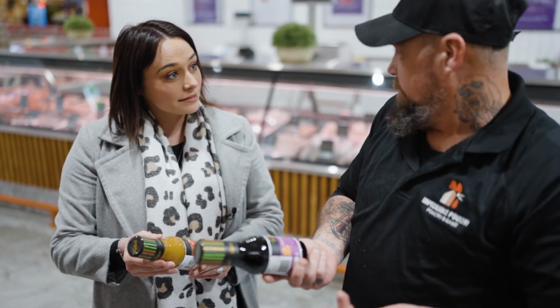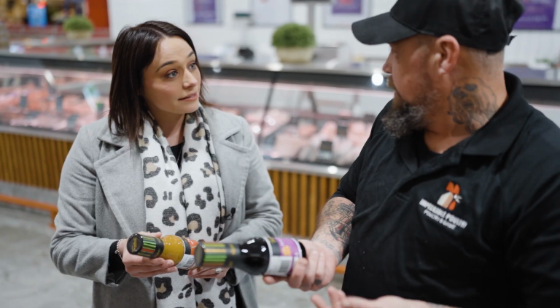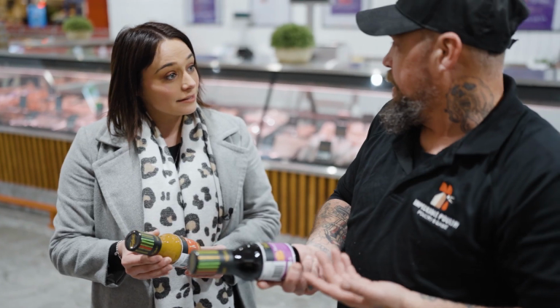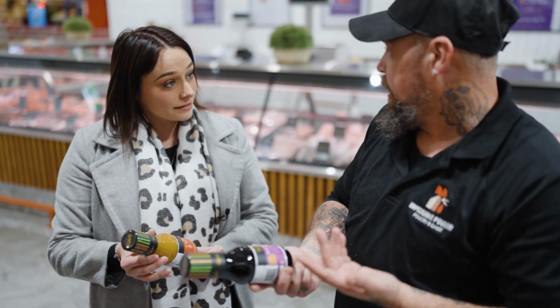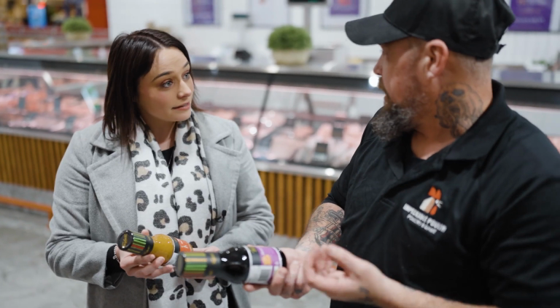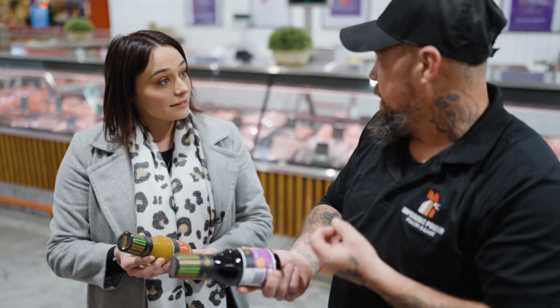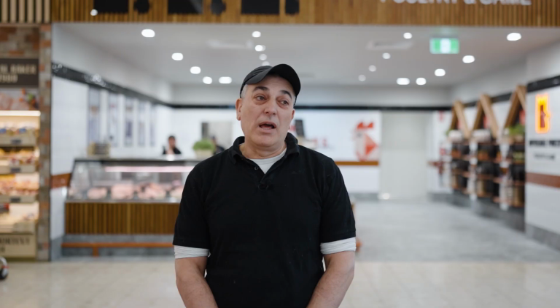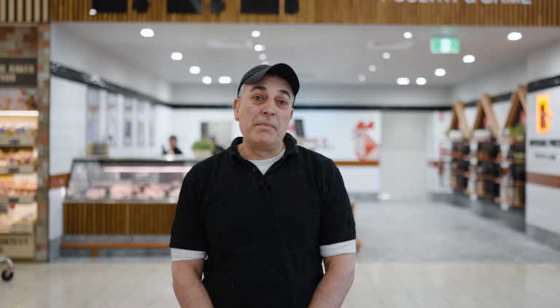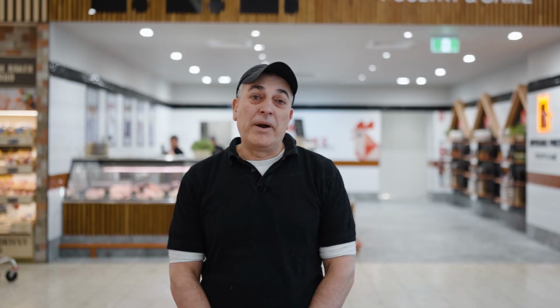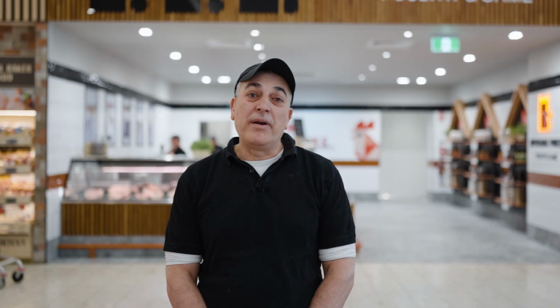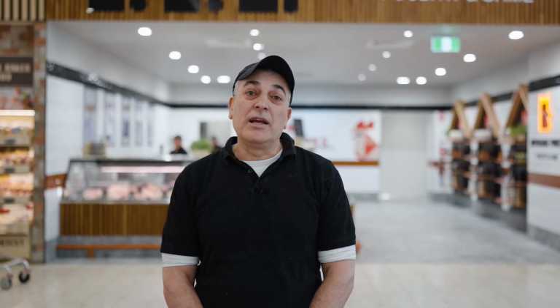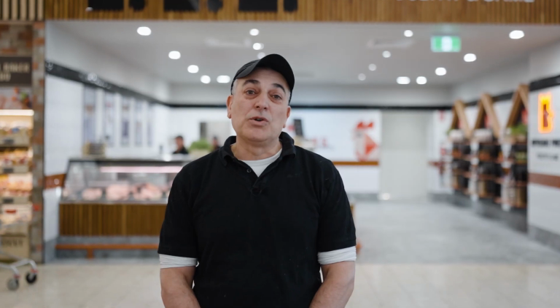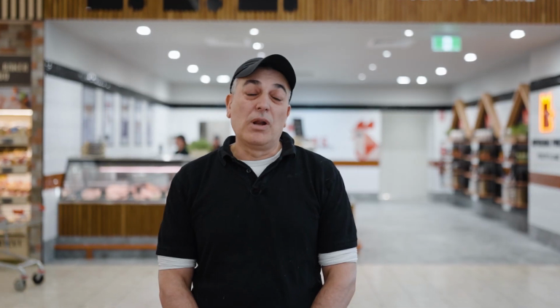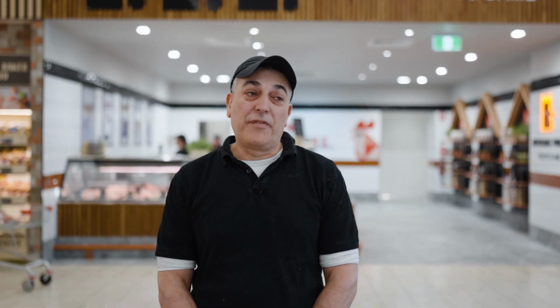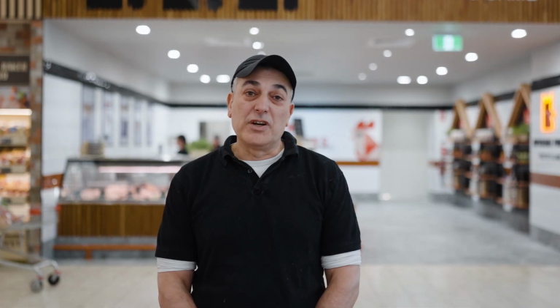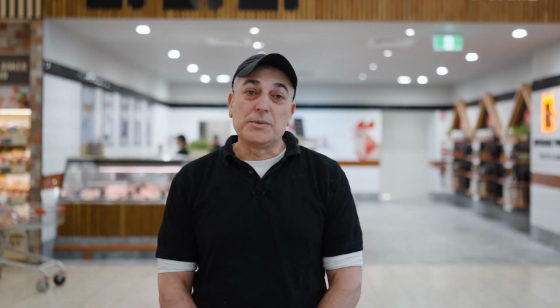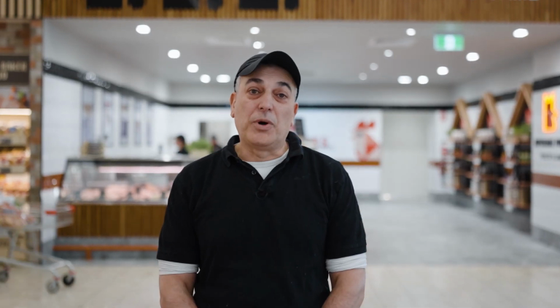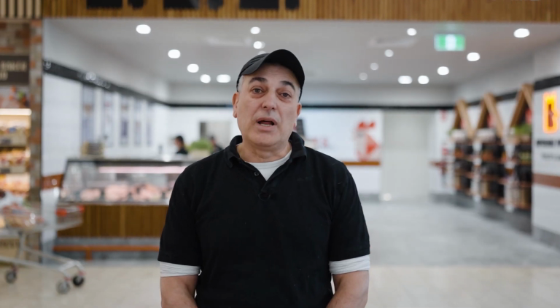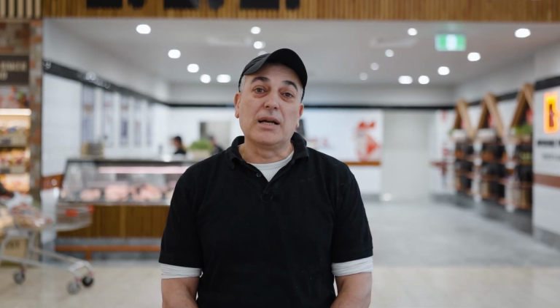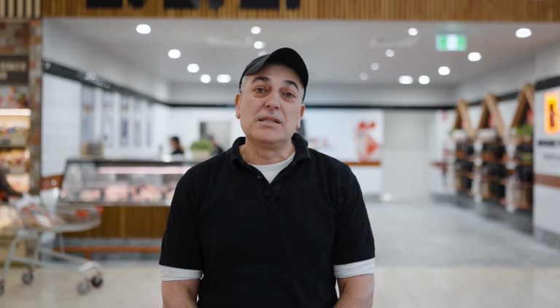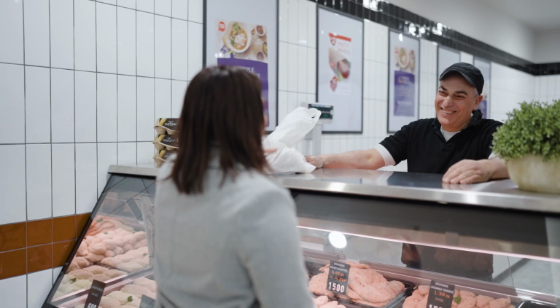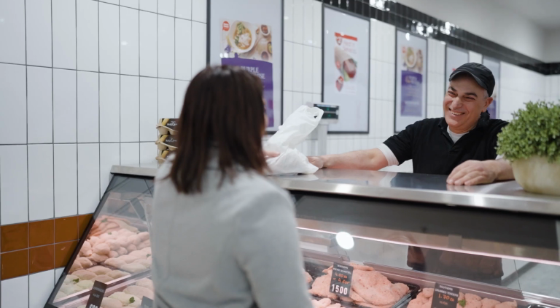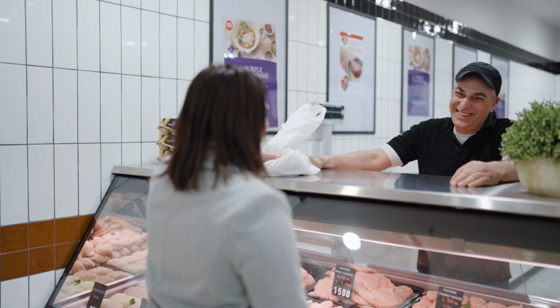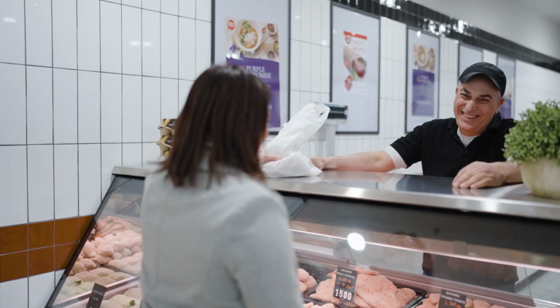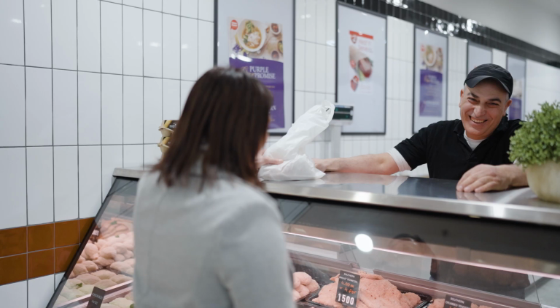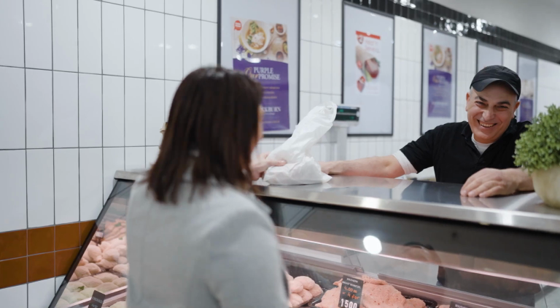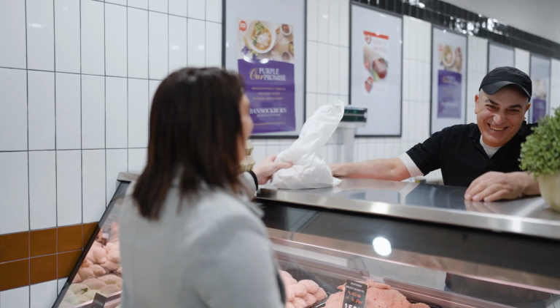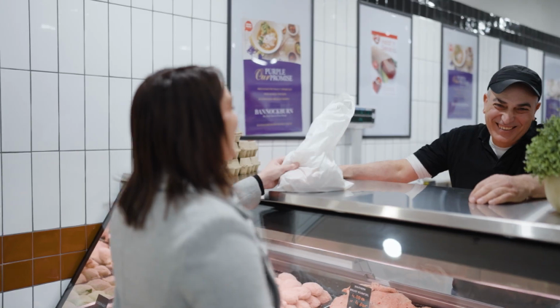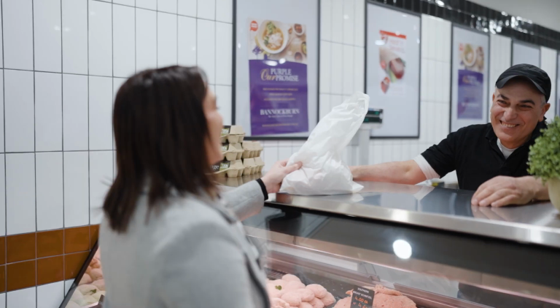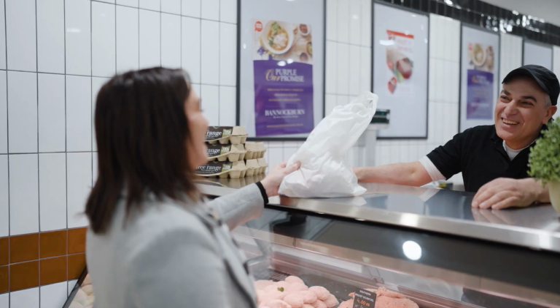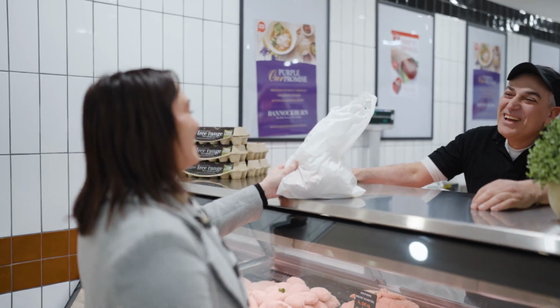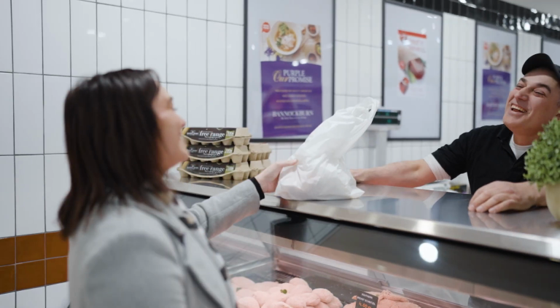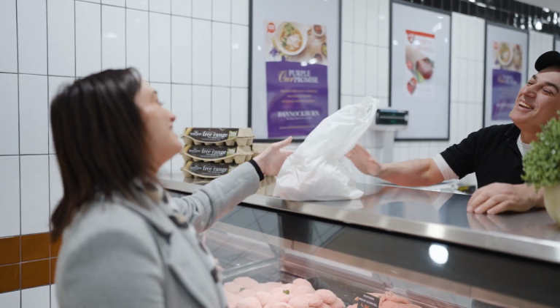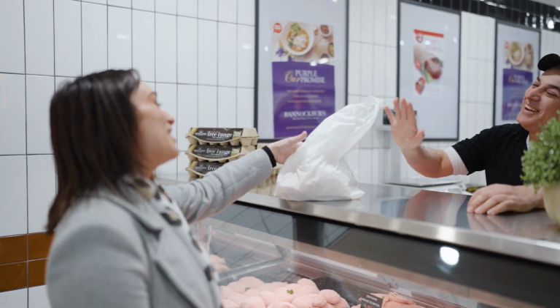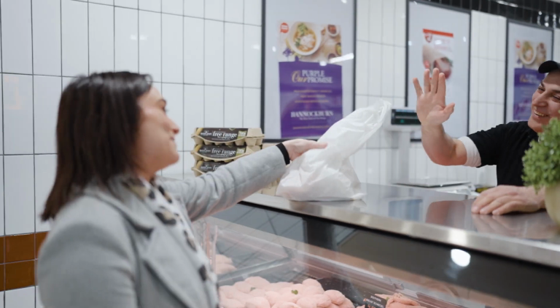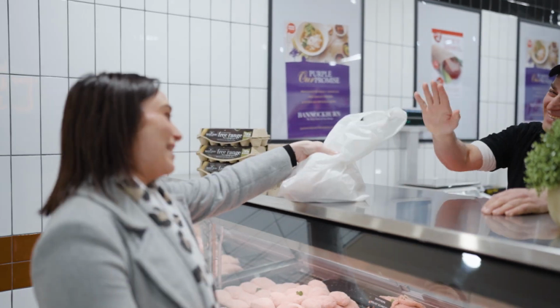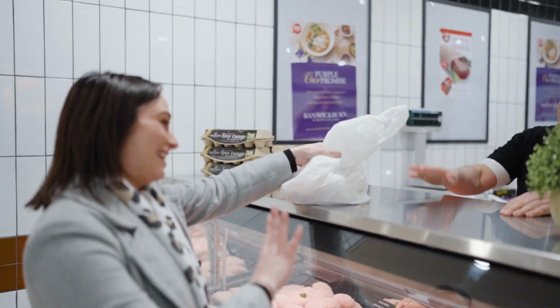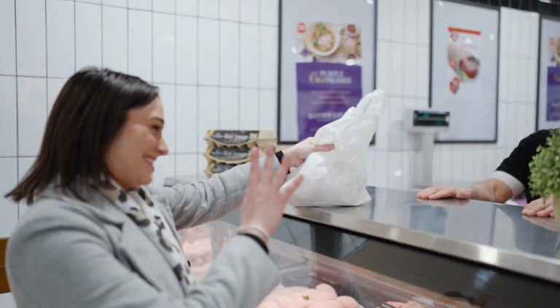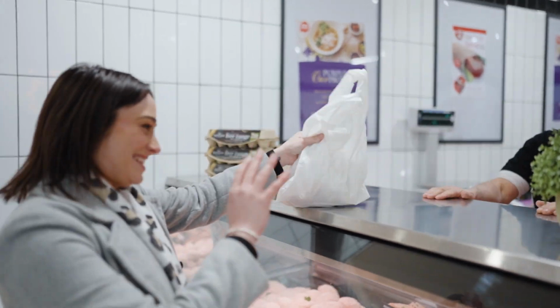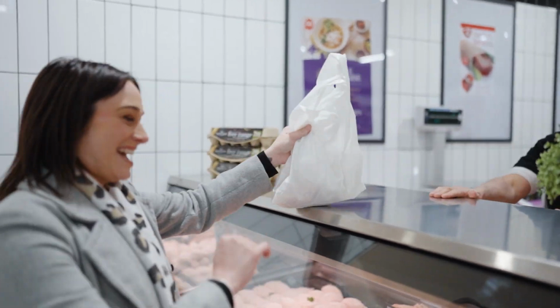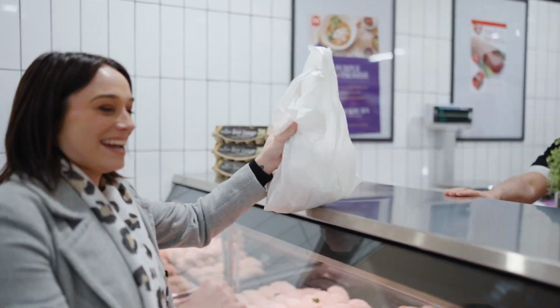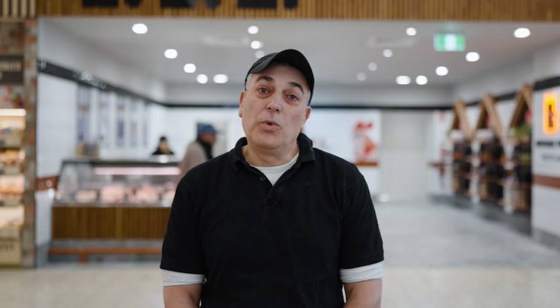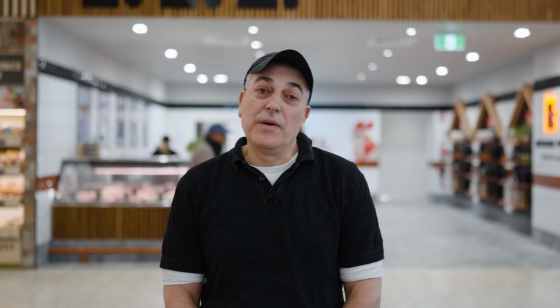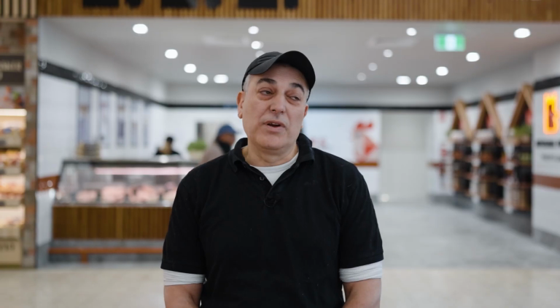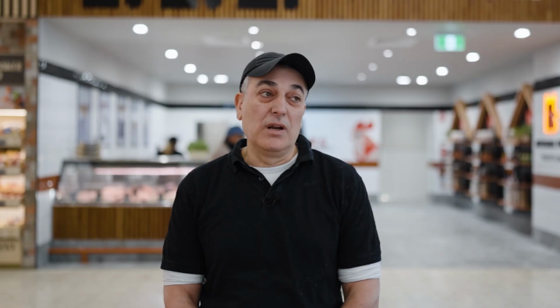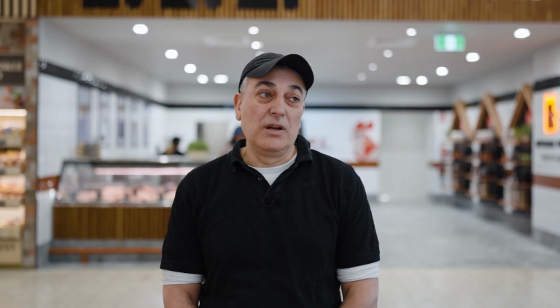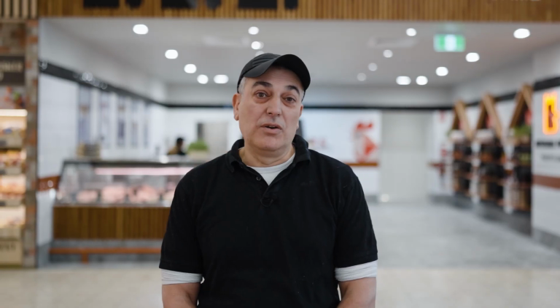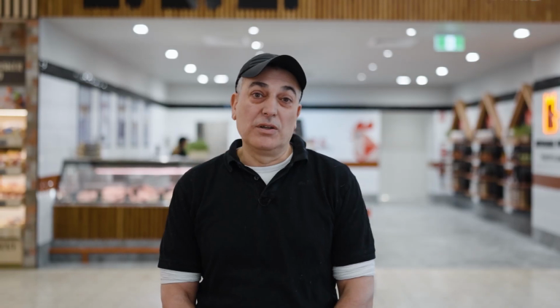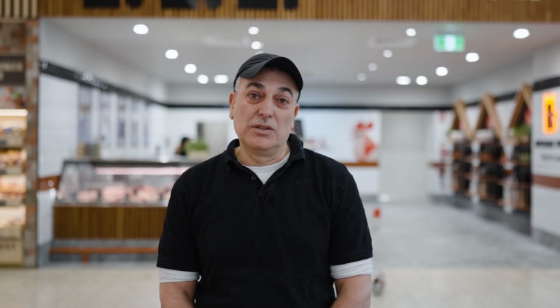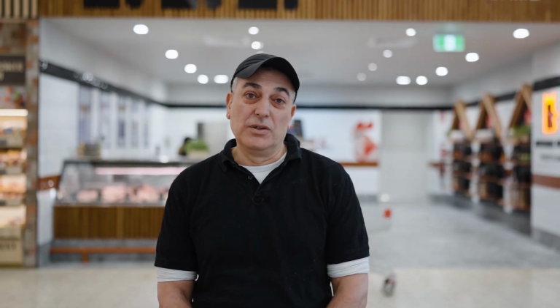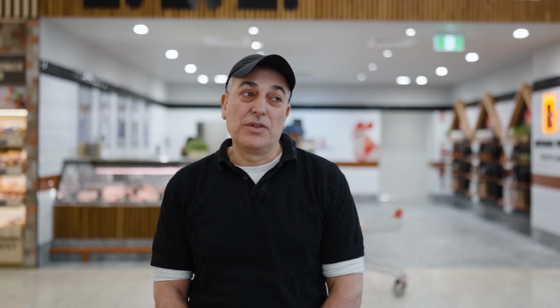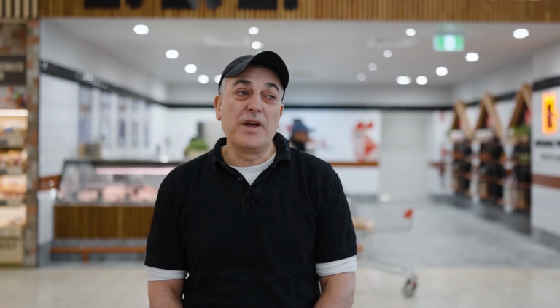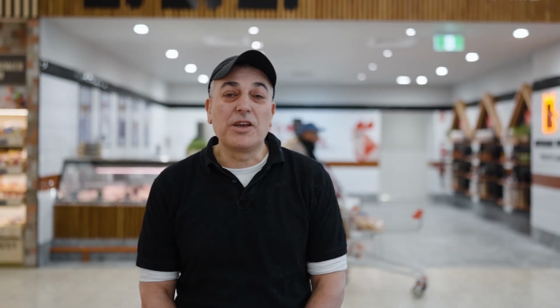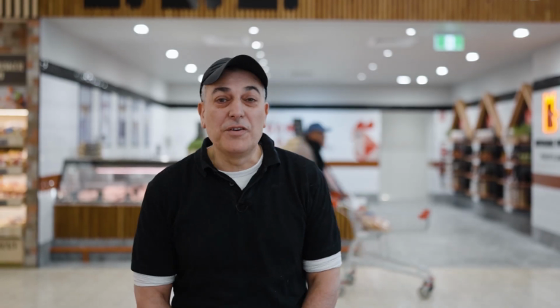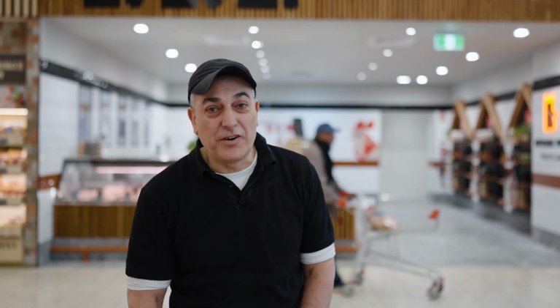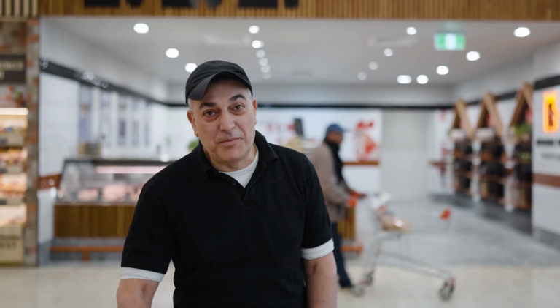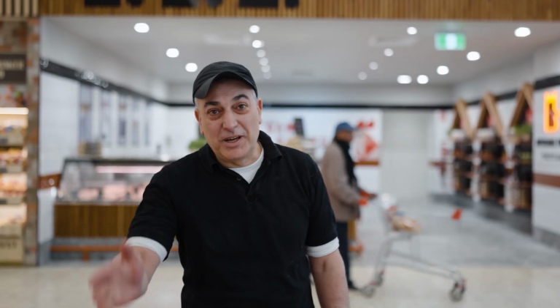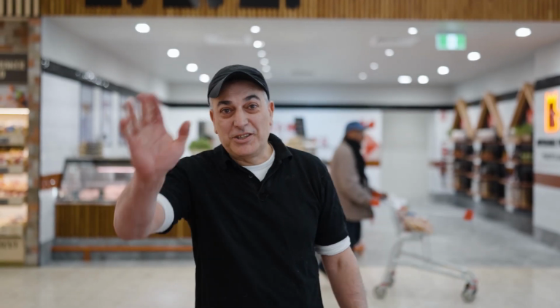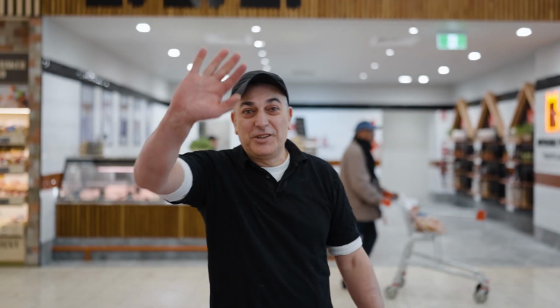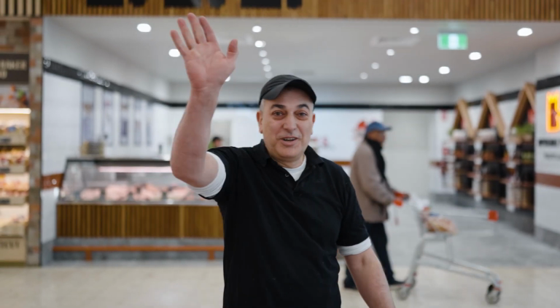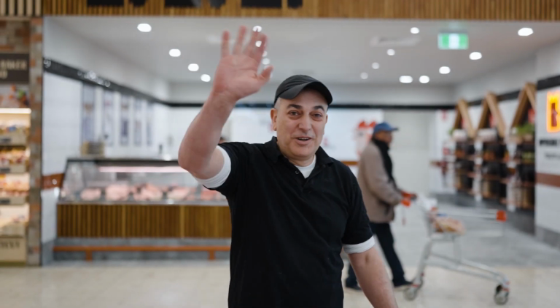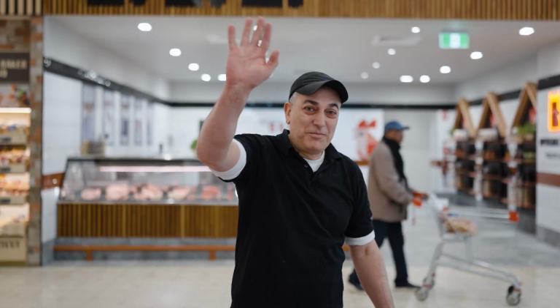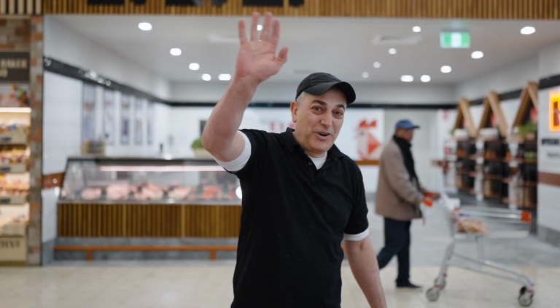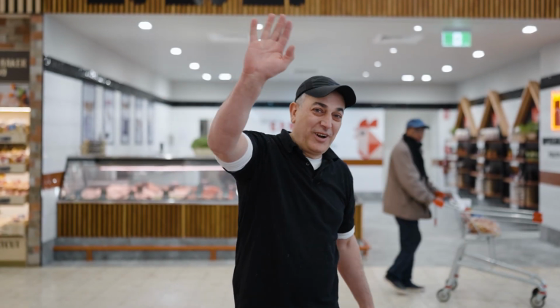Check out all our marinades and all our fresh products. We're happy to help you if you want to DIY at home. Thank you very much. Bye.